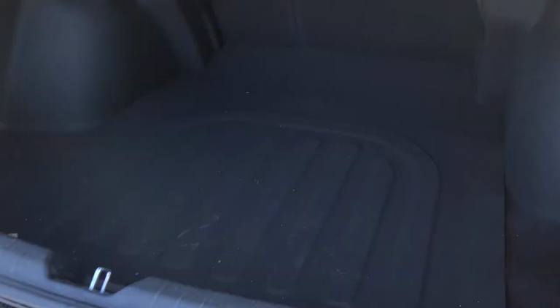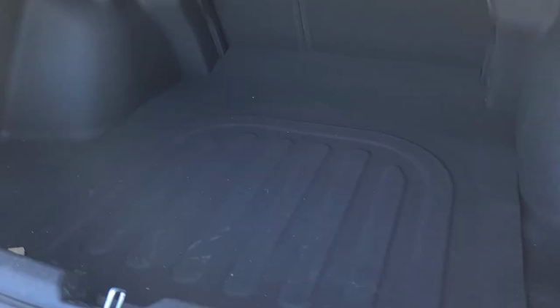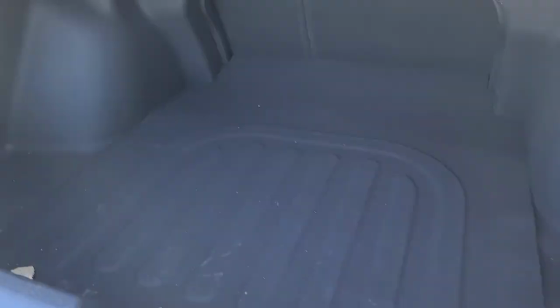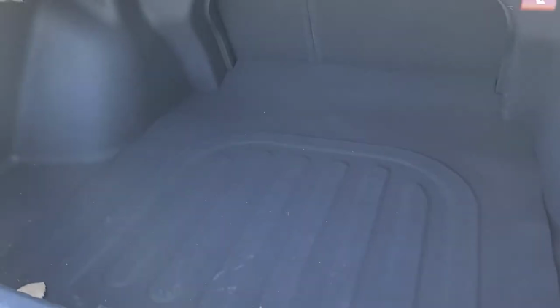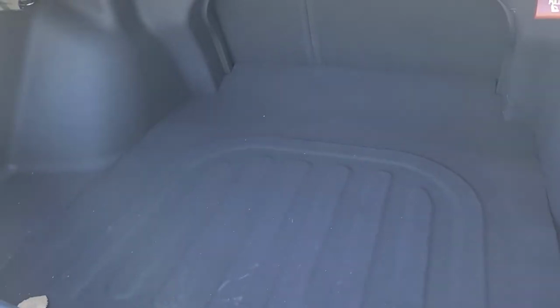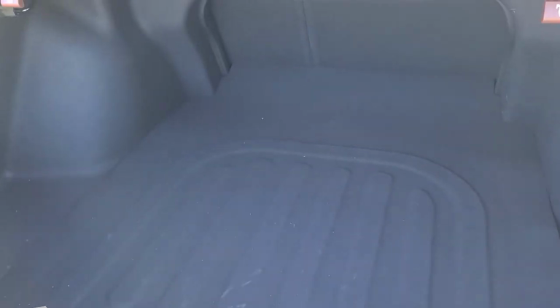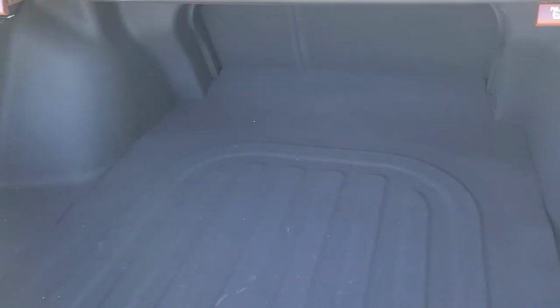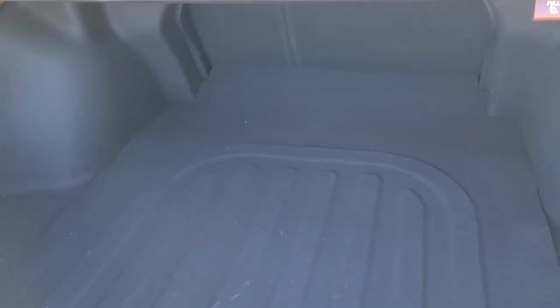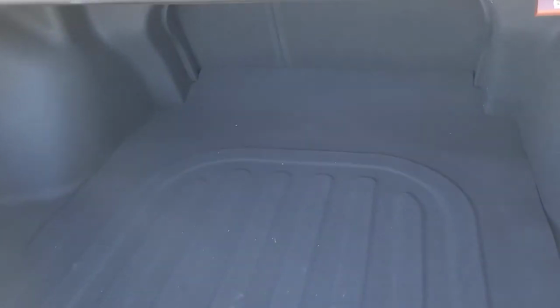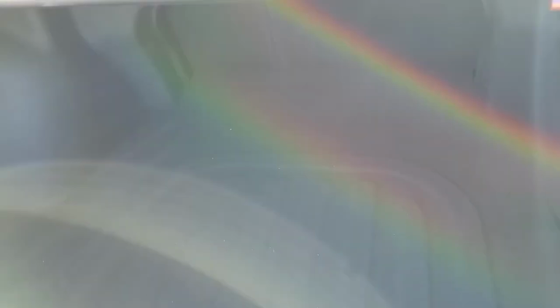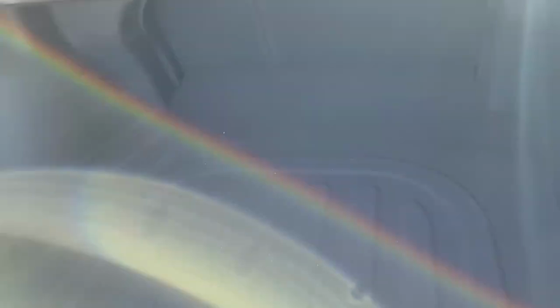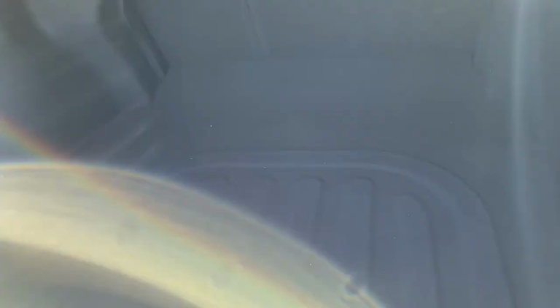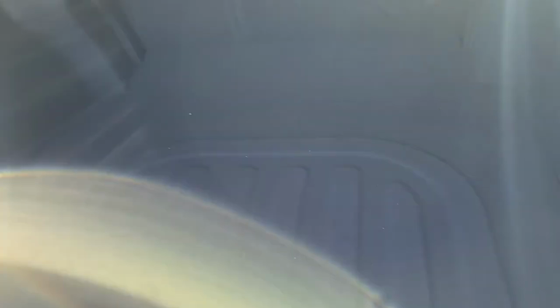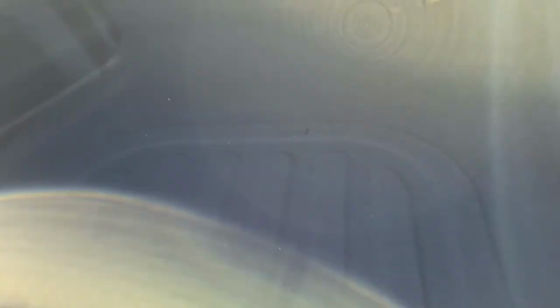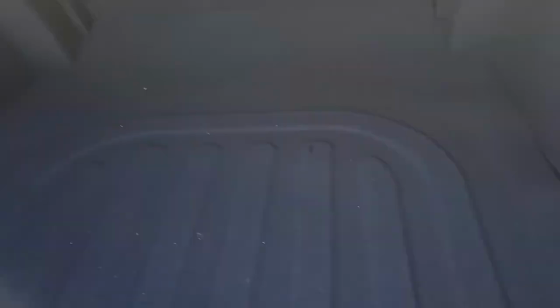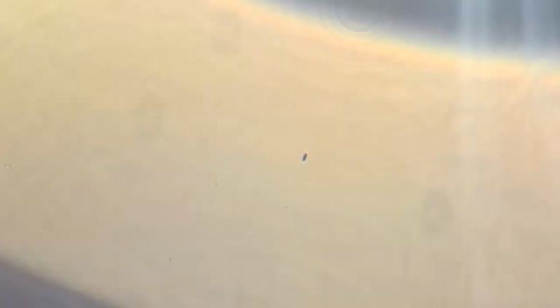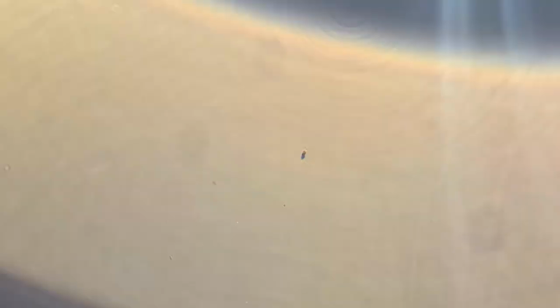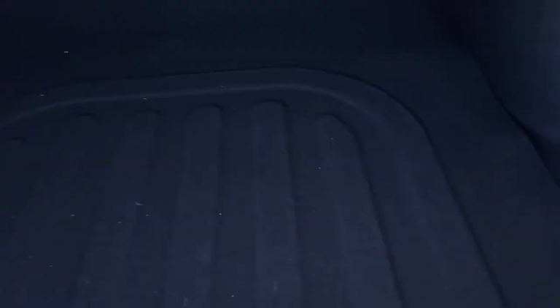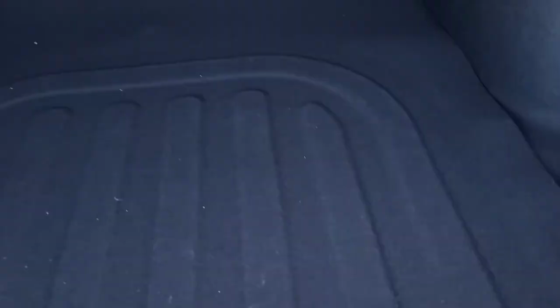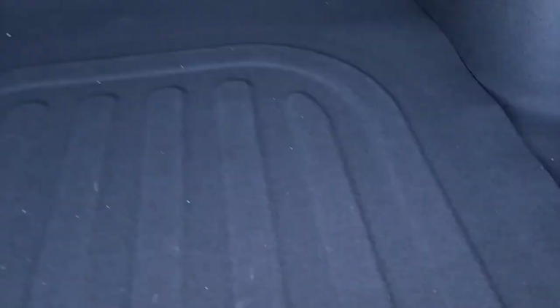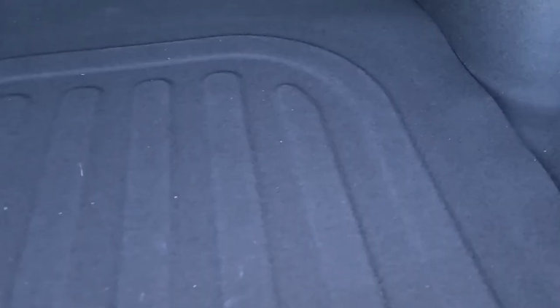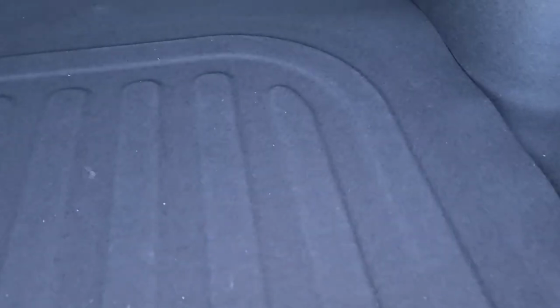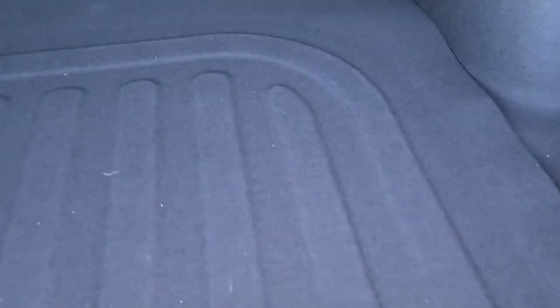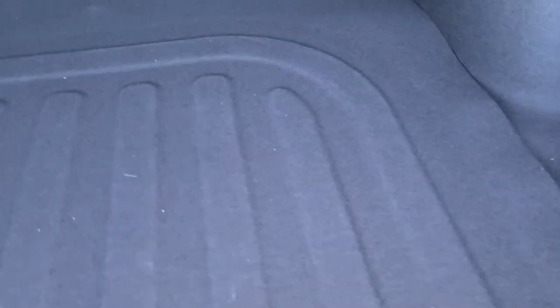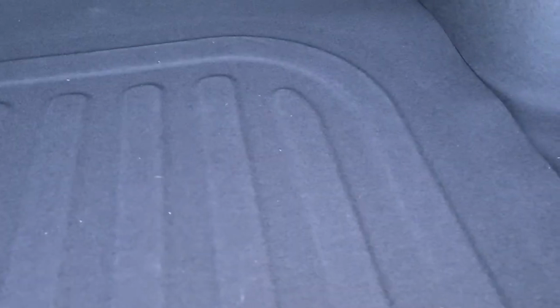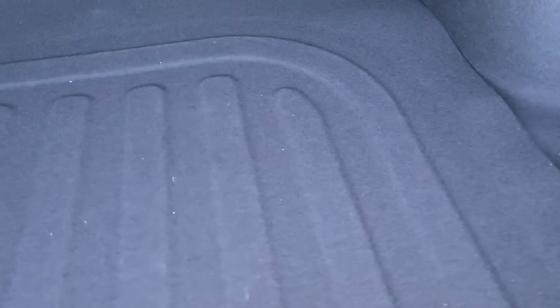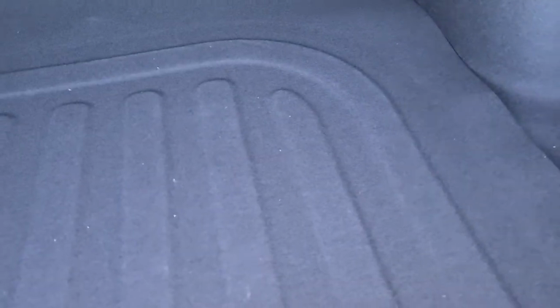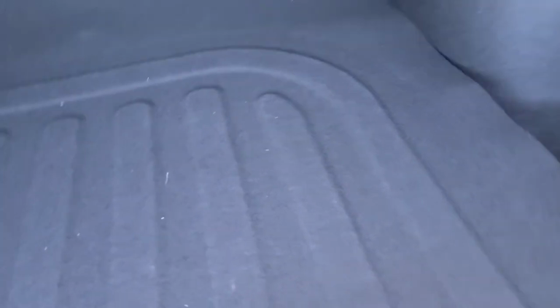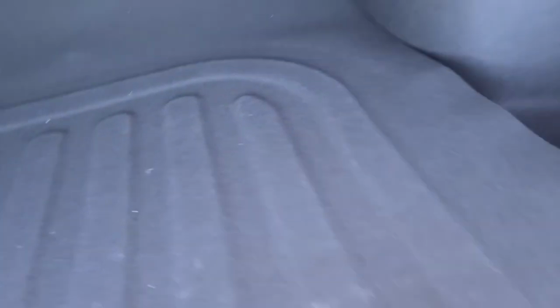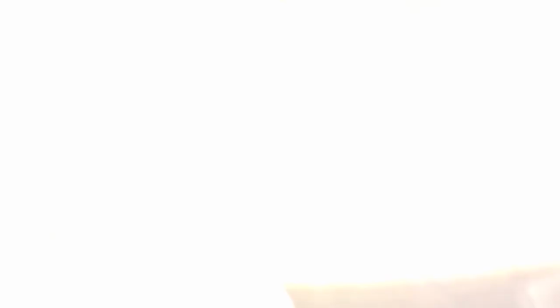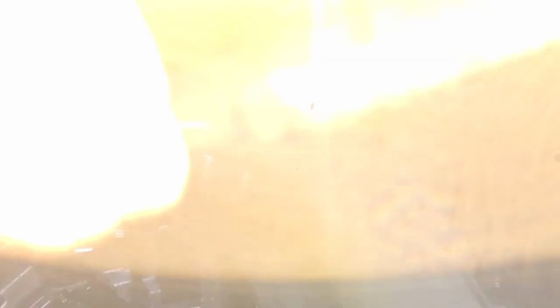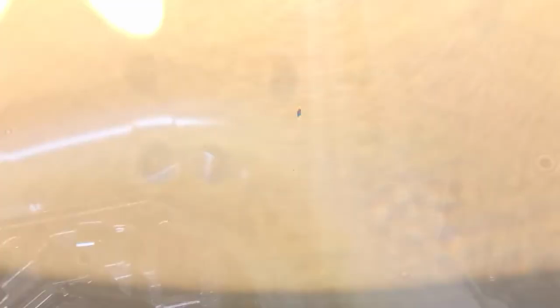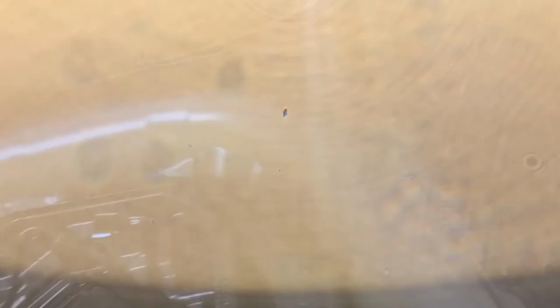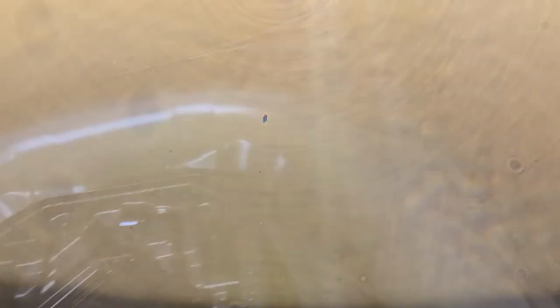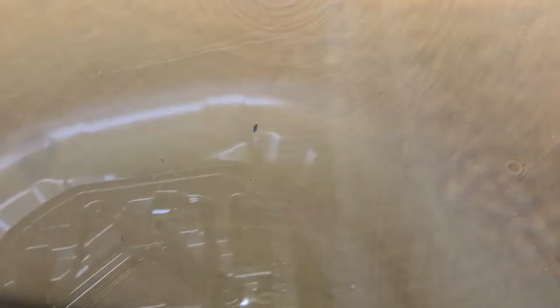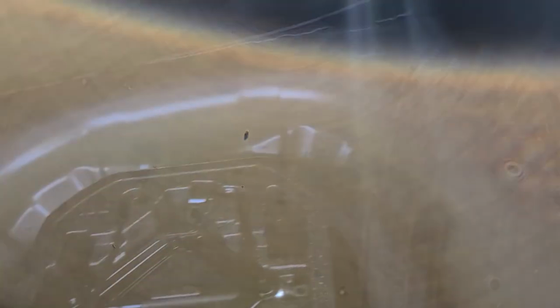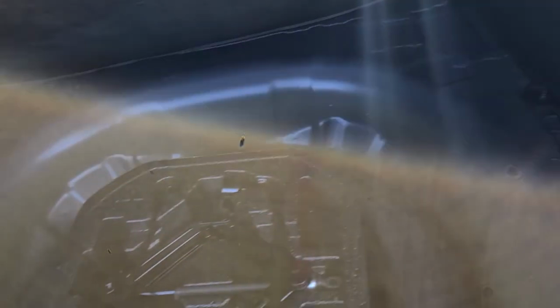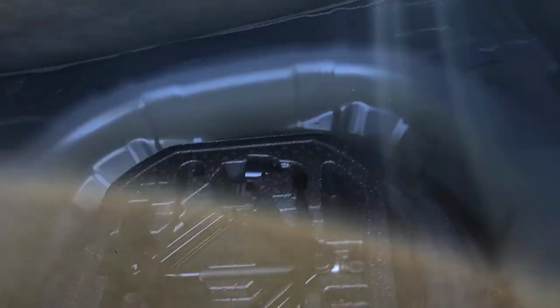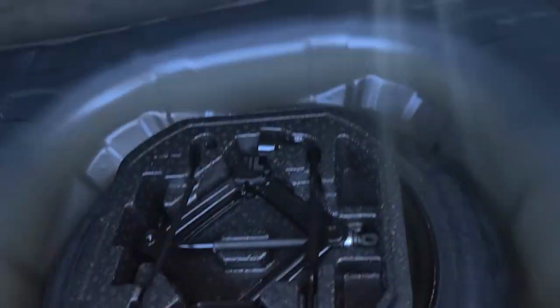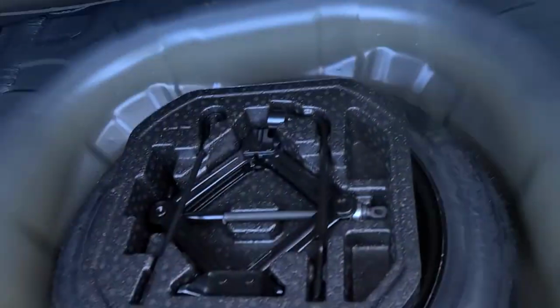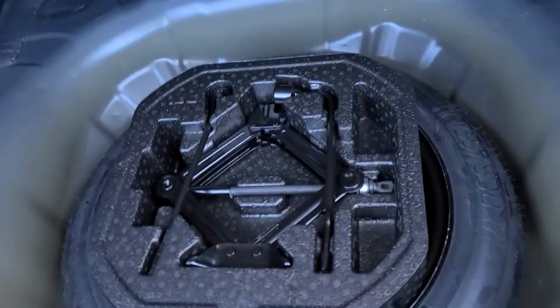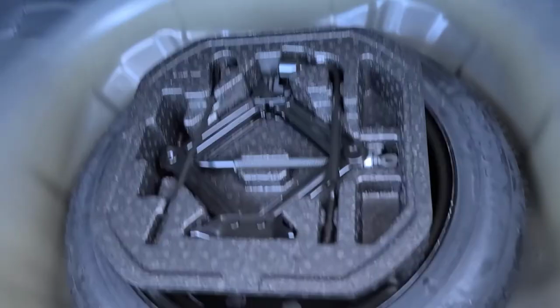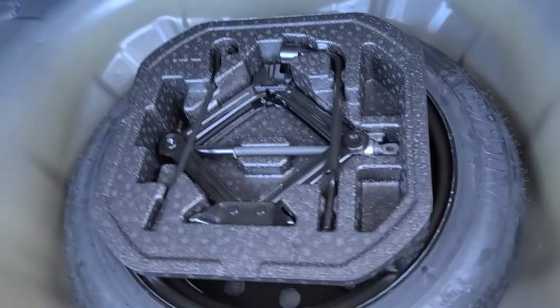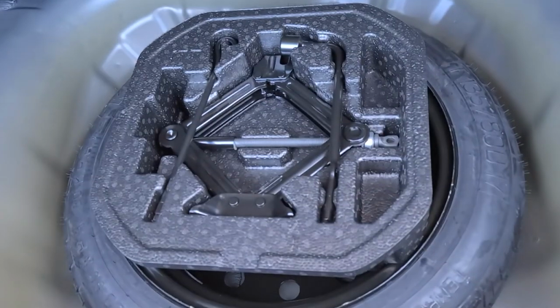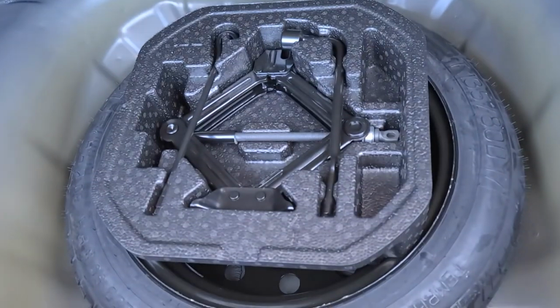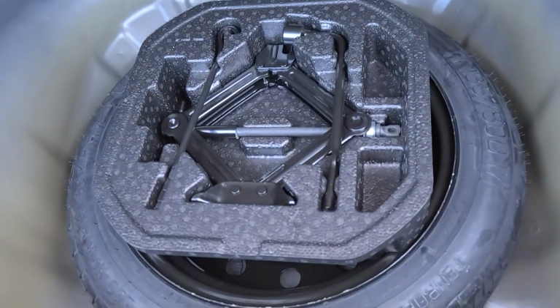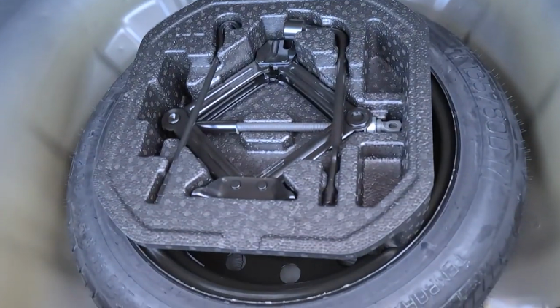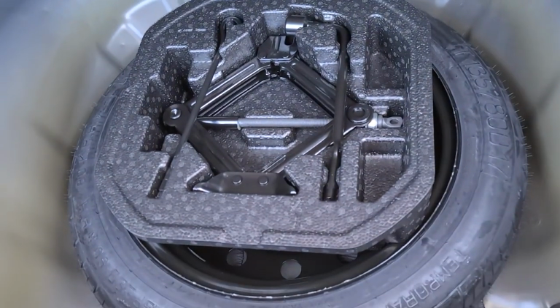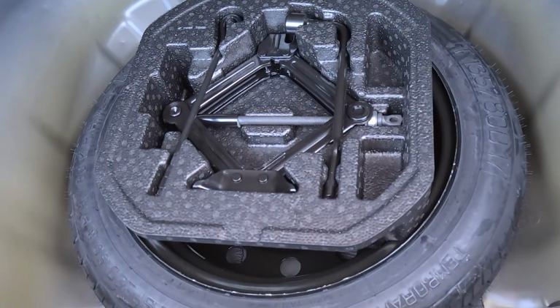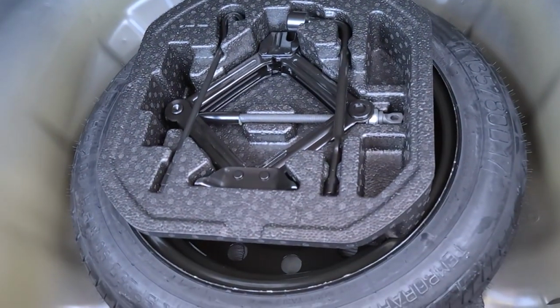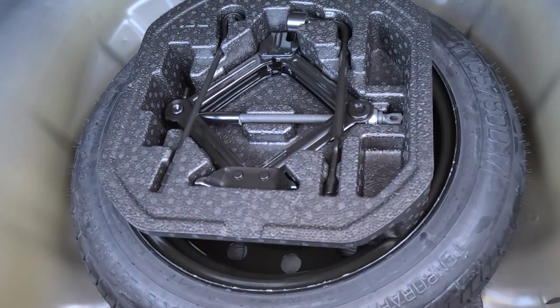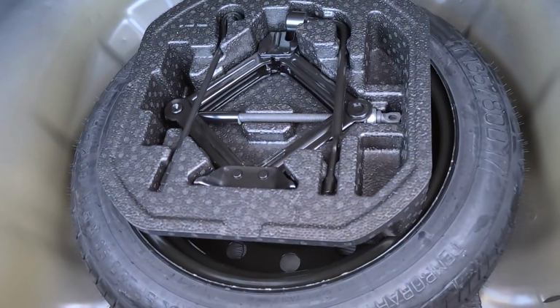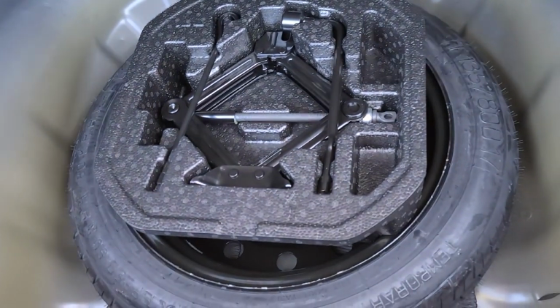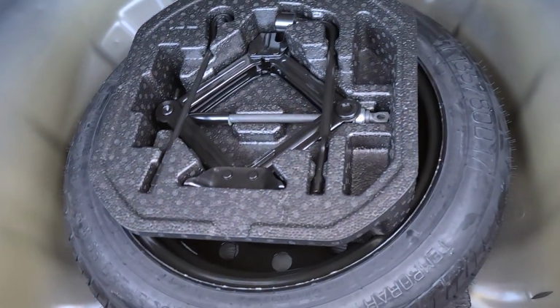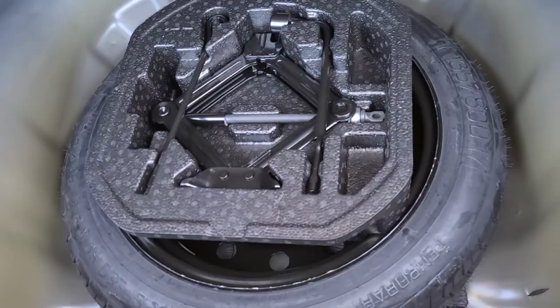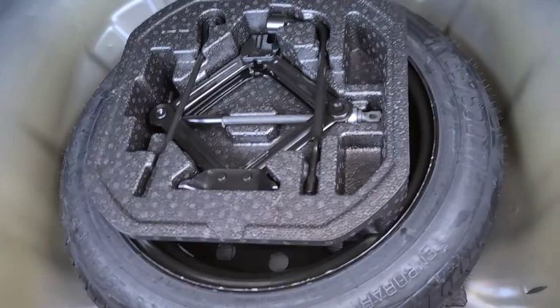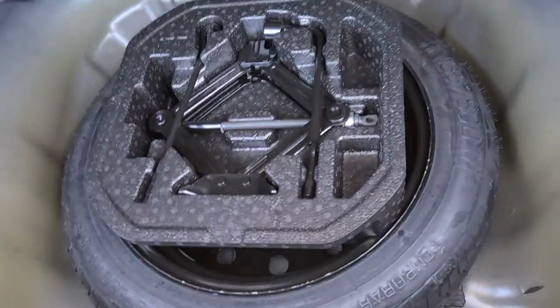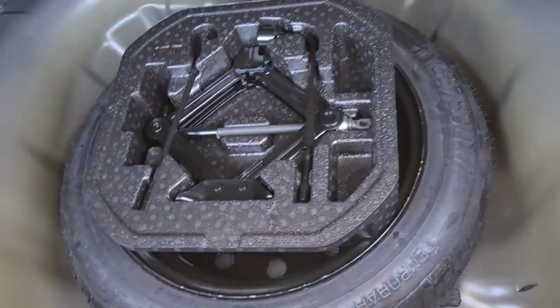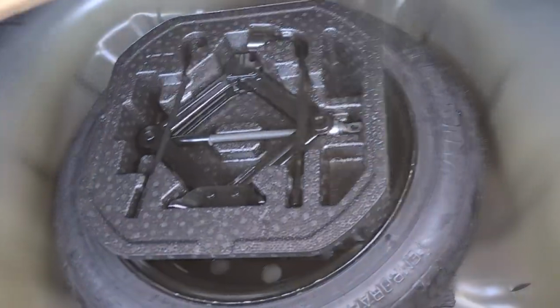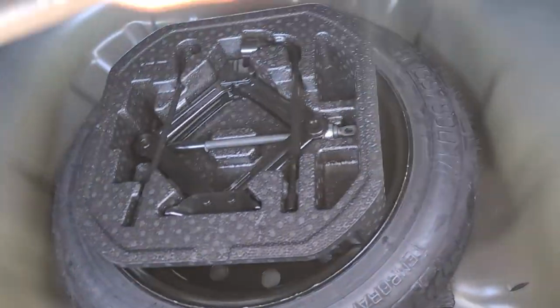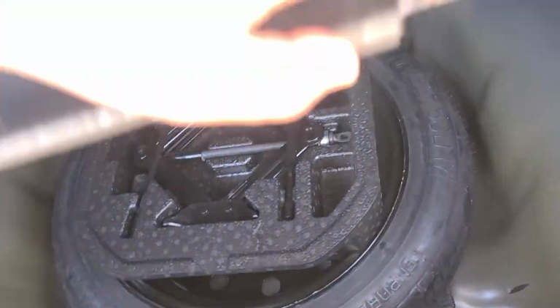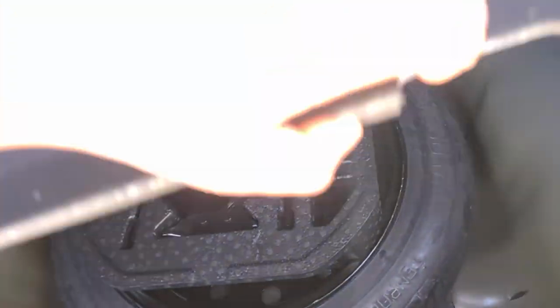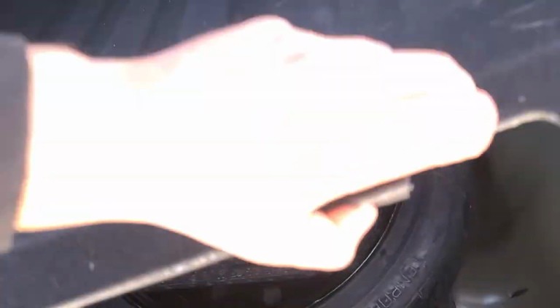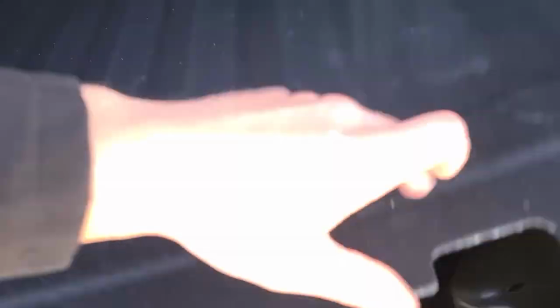60-40 split folding rear seats. There's a spare tire underneath here and all your spare tire tools.